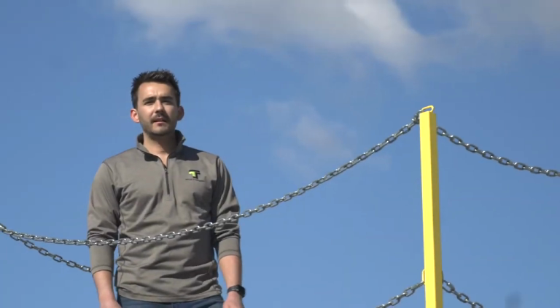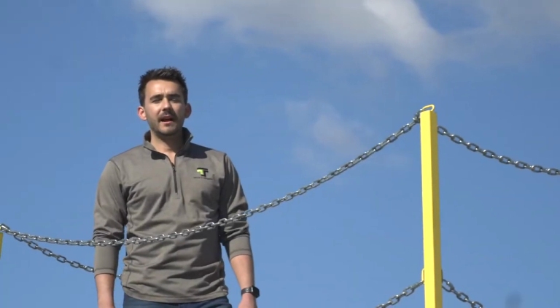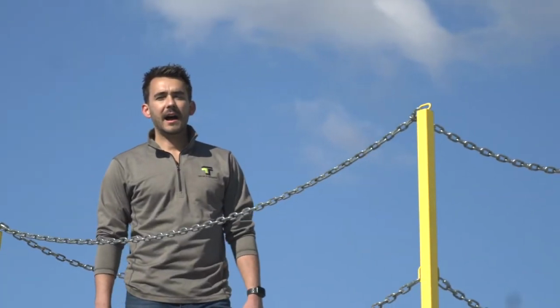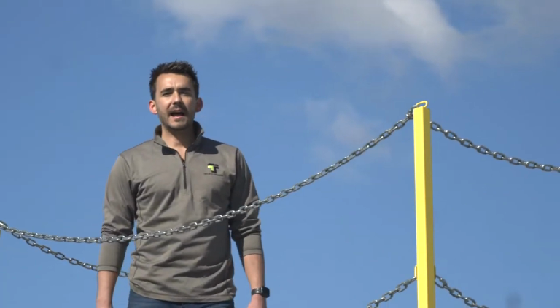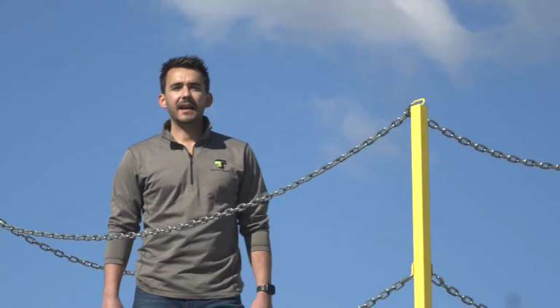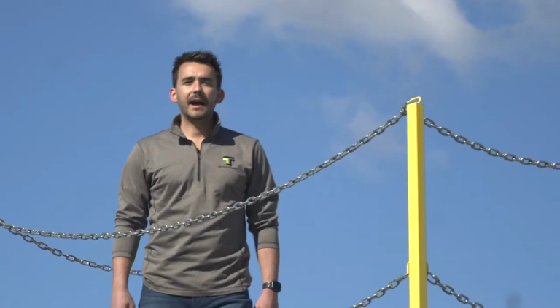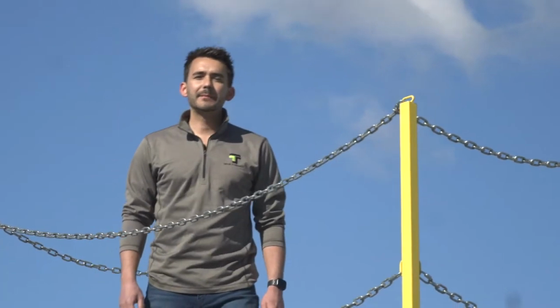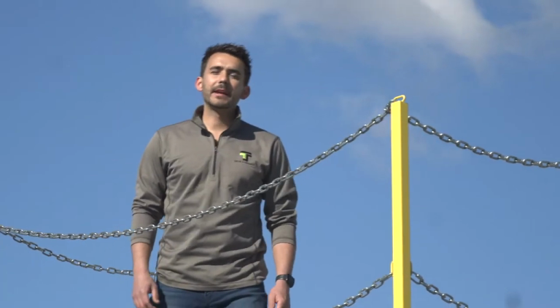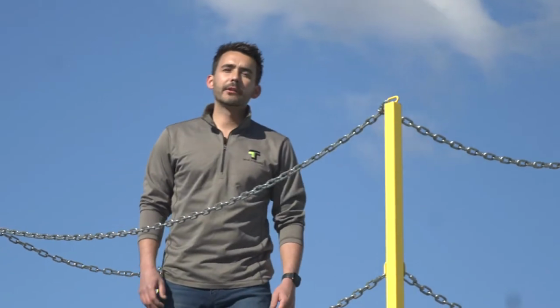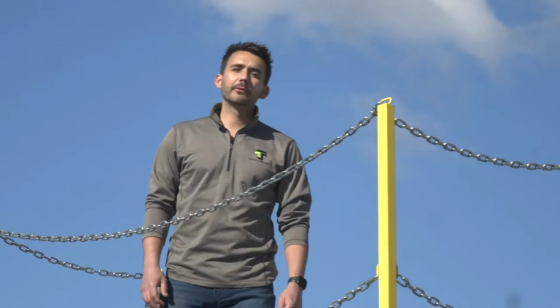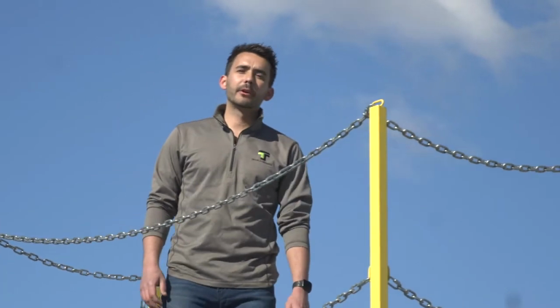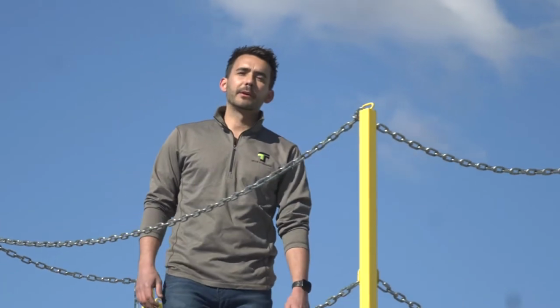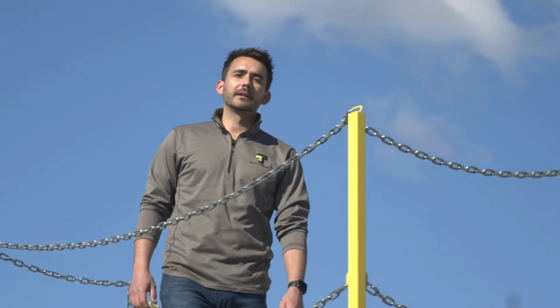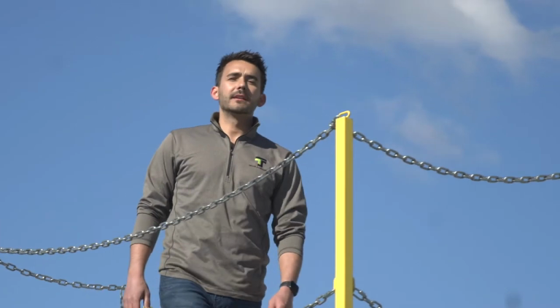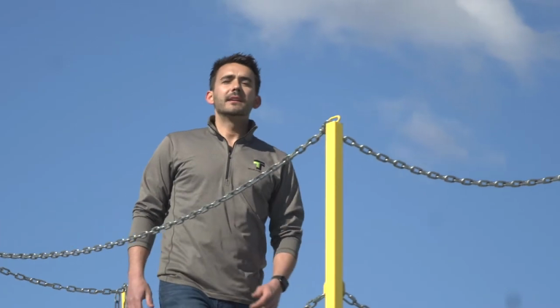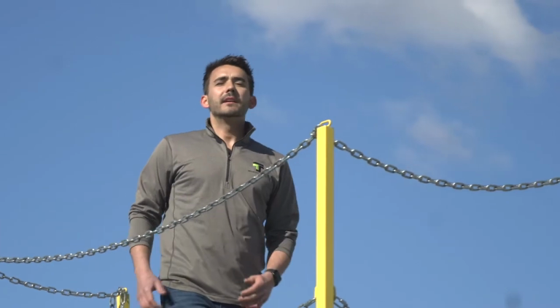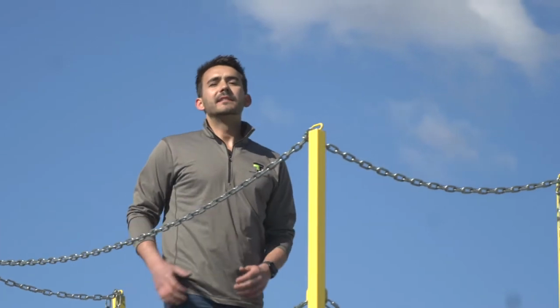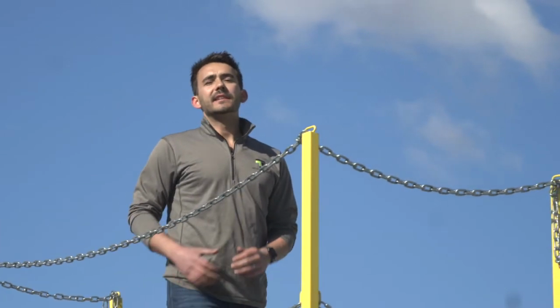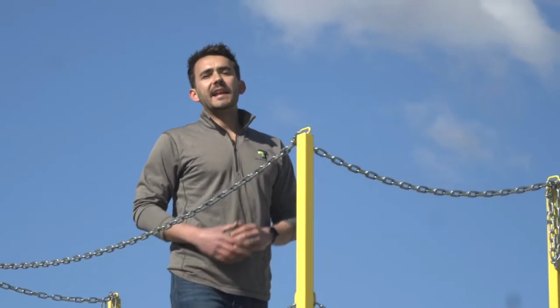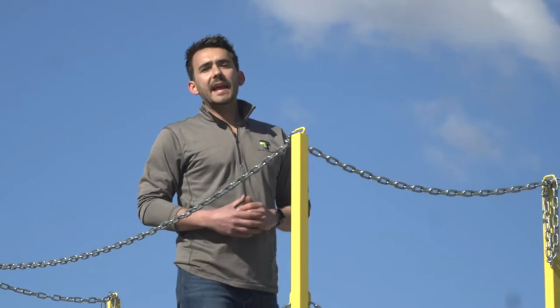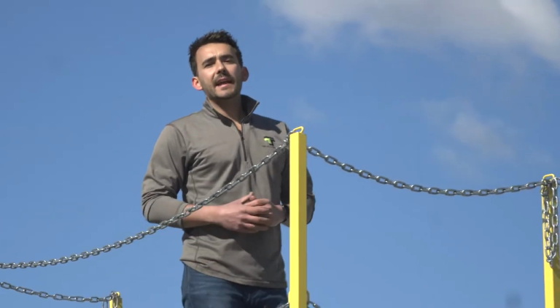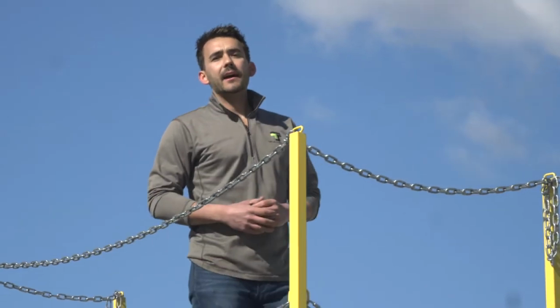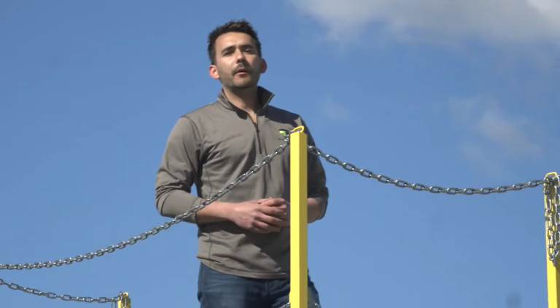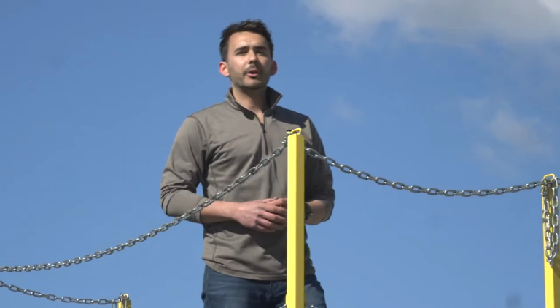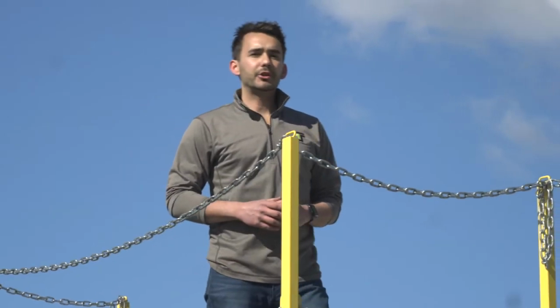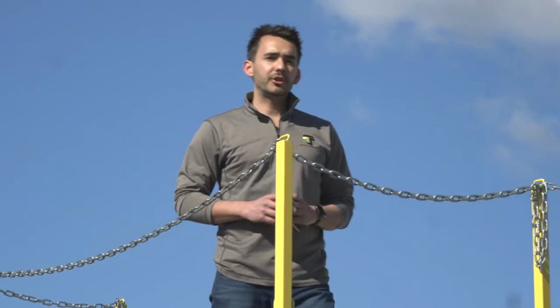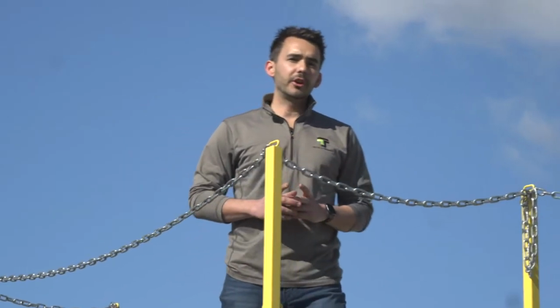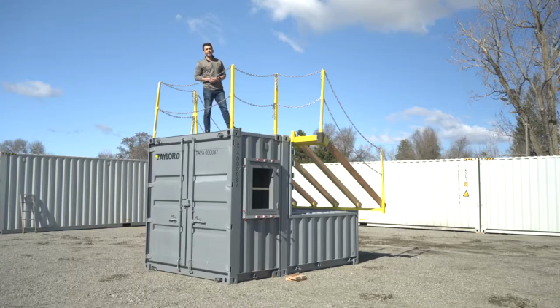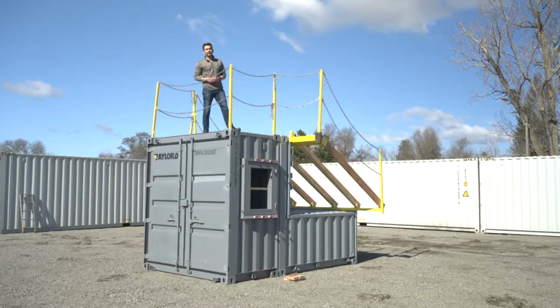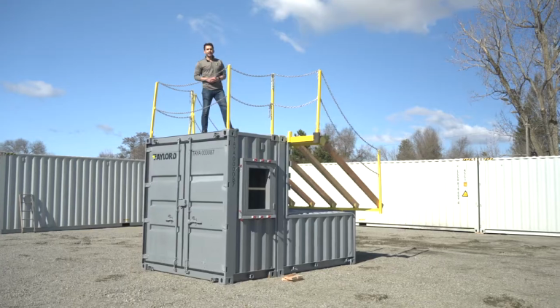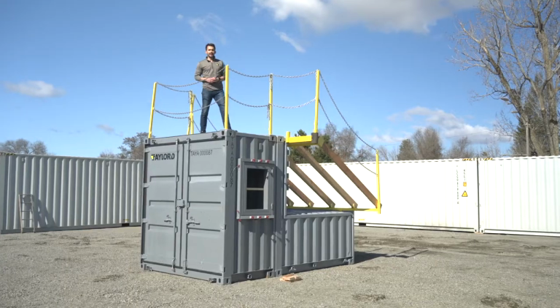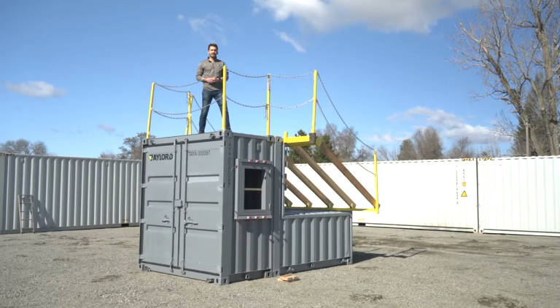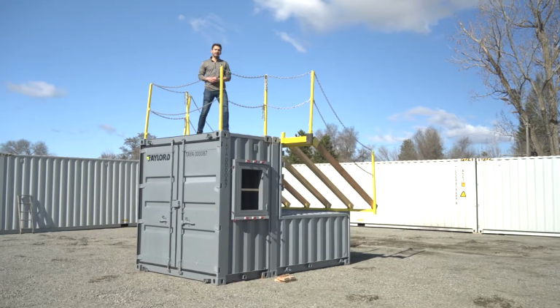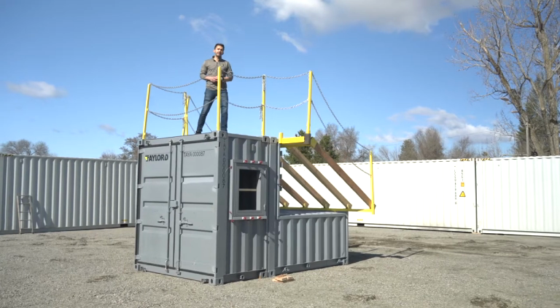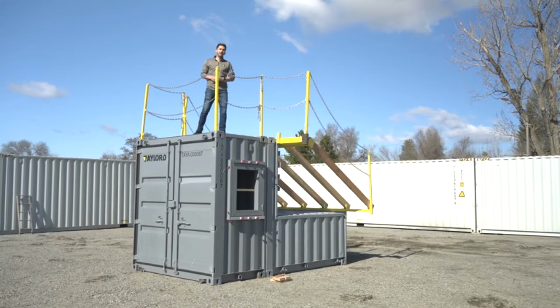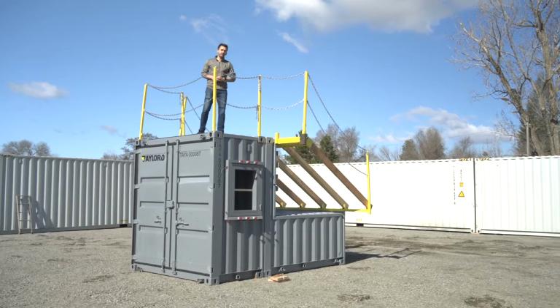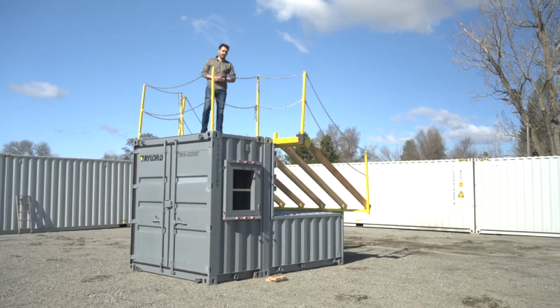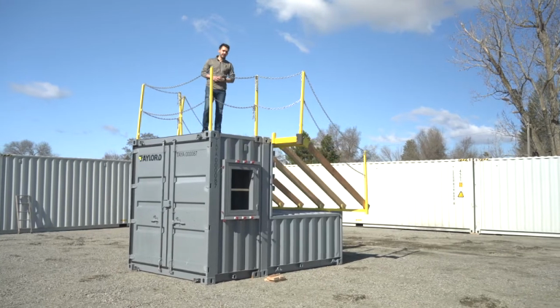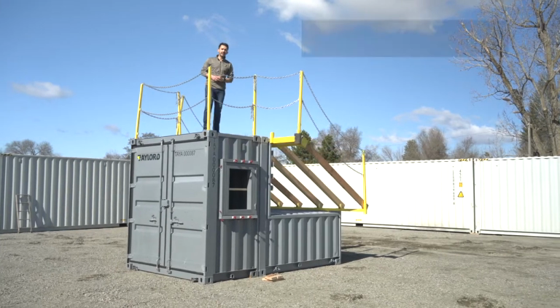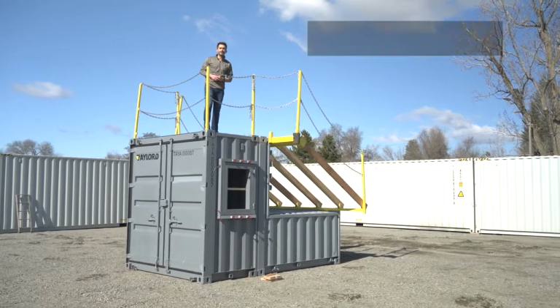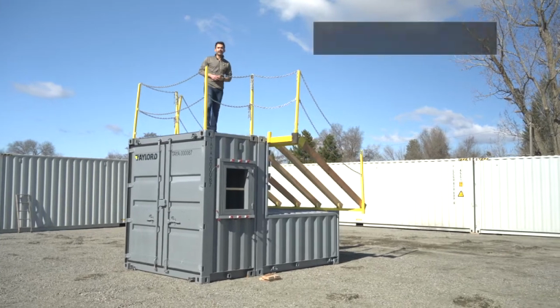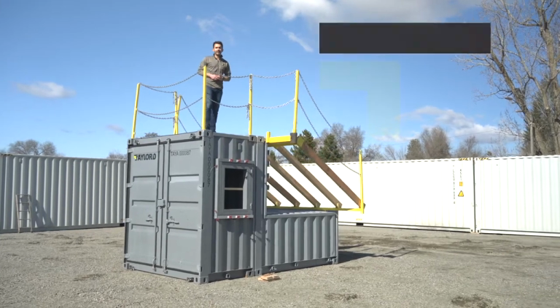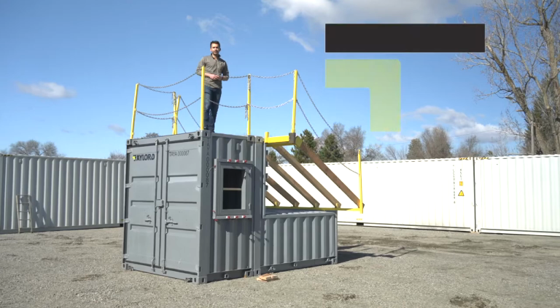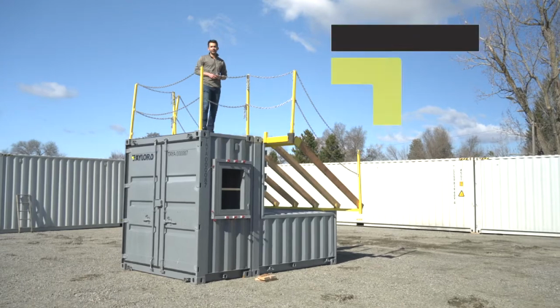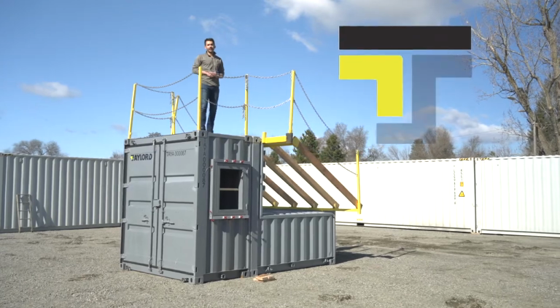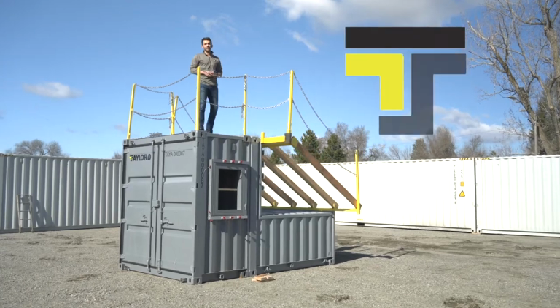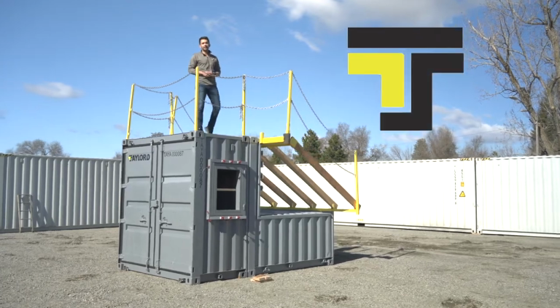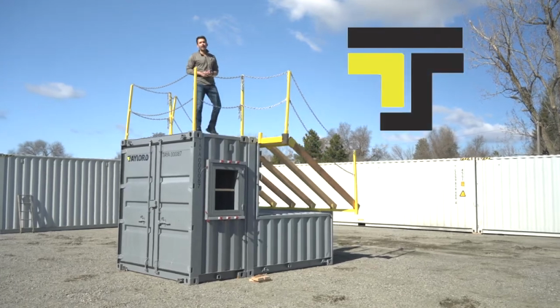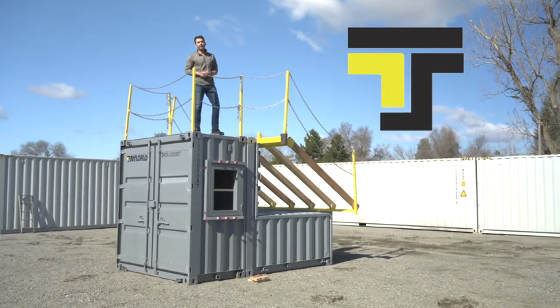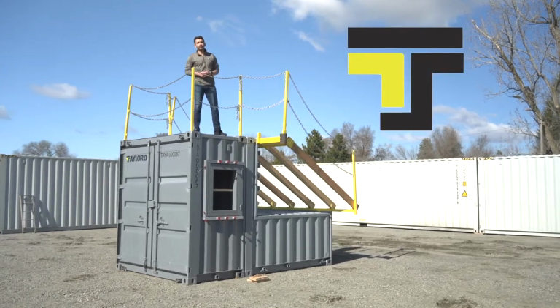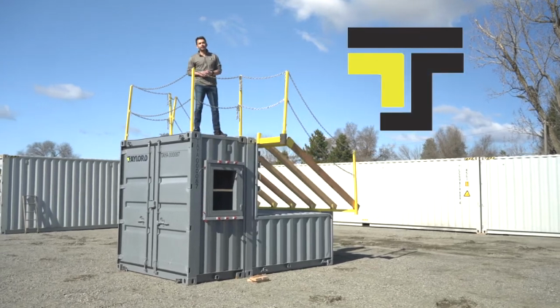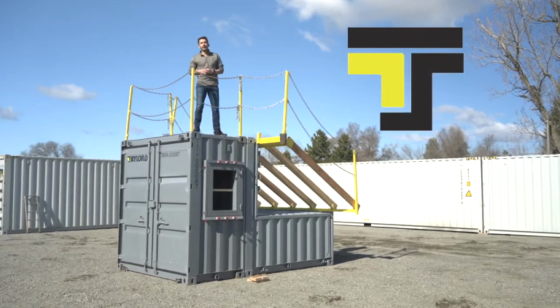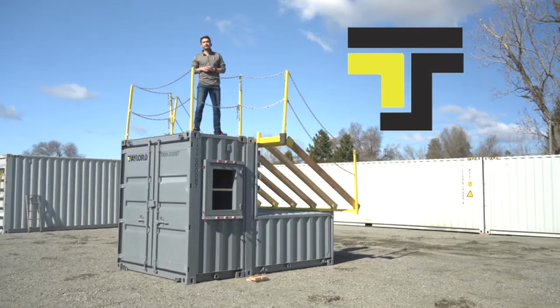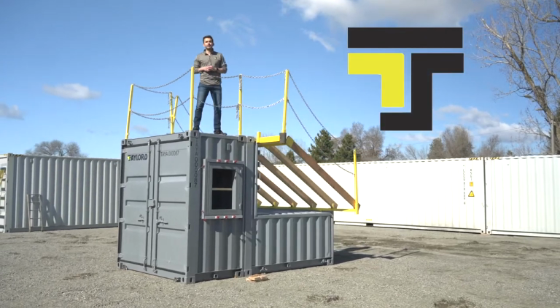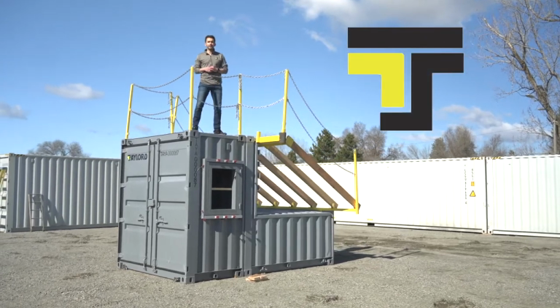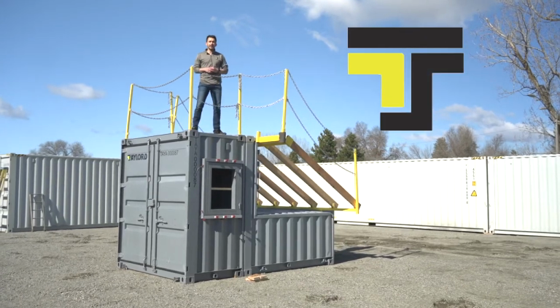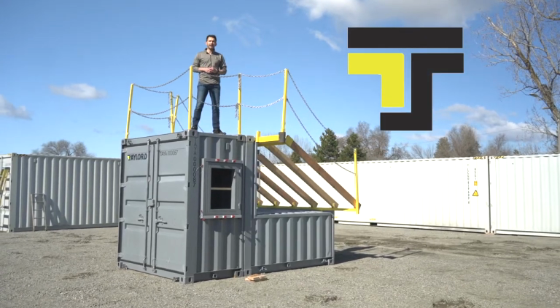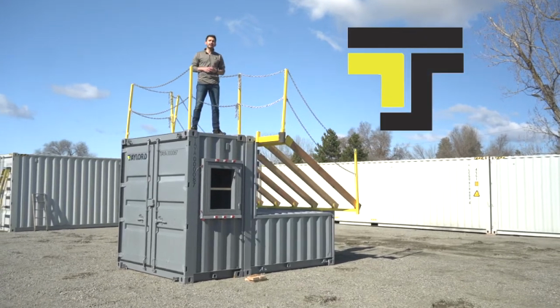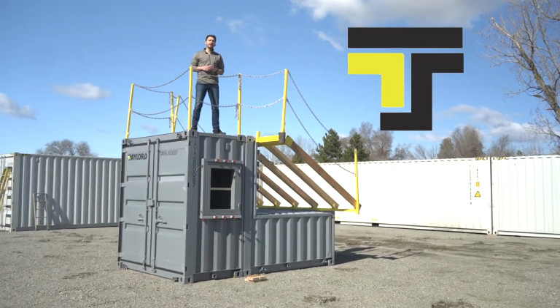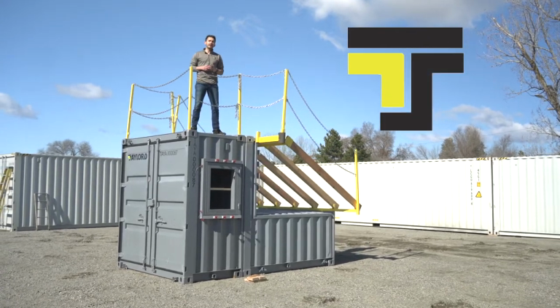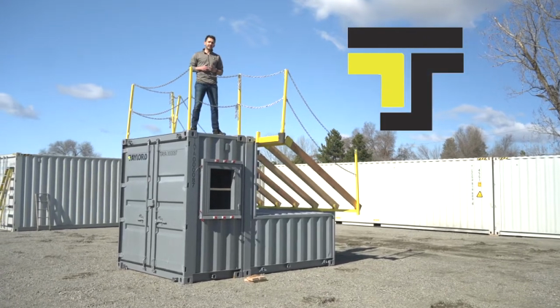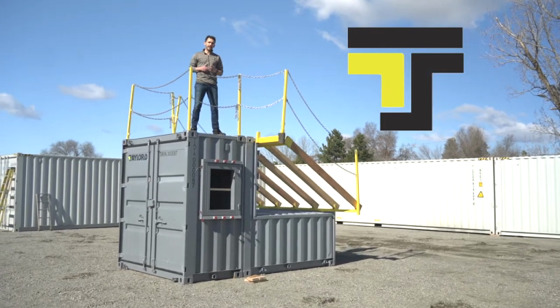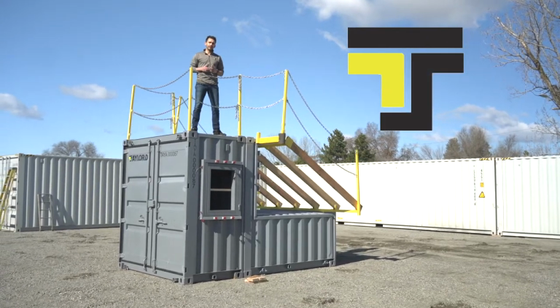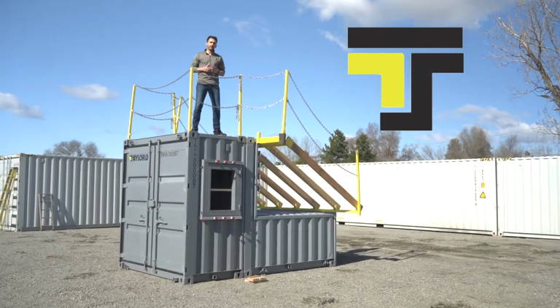Hi, I'm Taylor Rowan. Today, I want to show you the latest innovation in fire training props, brought to you by Tailored.